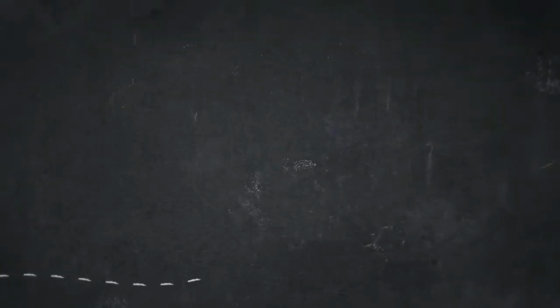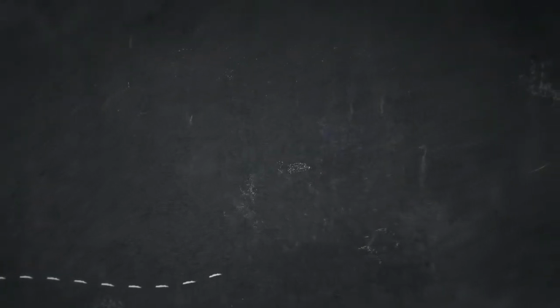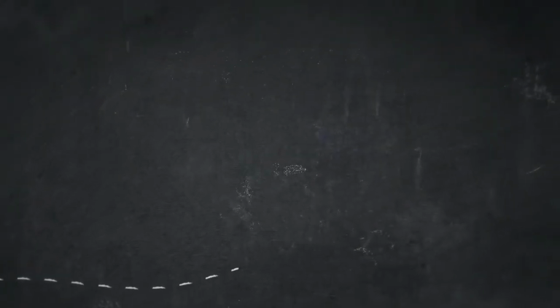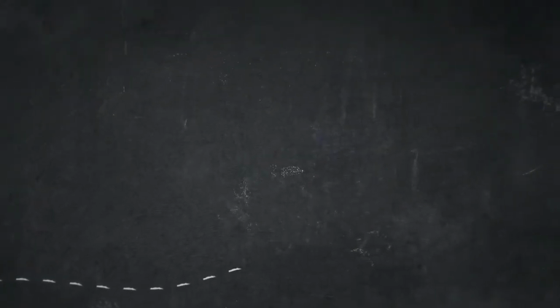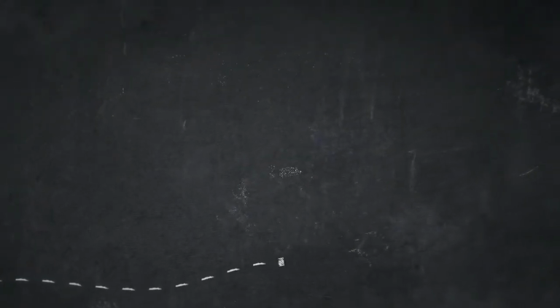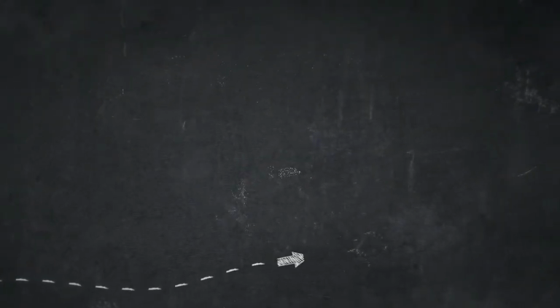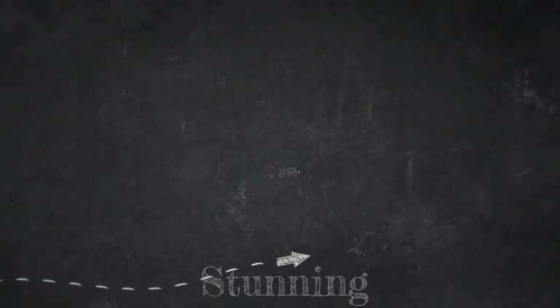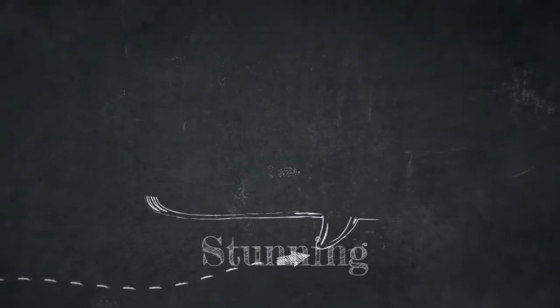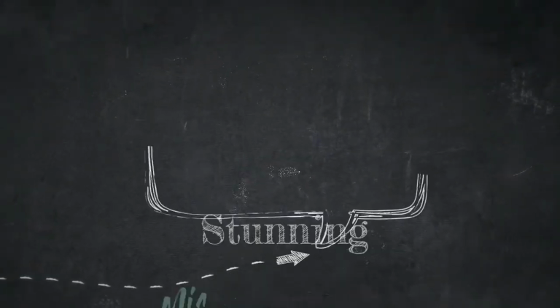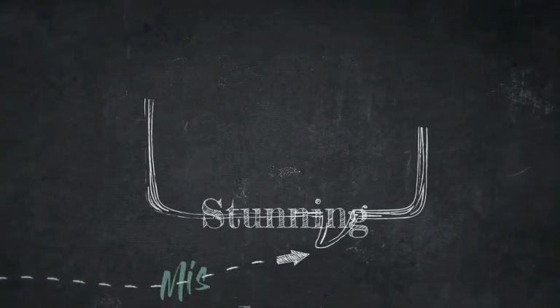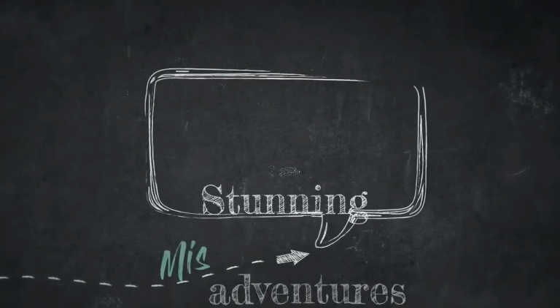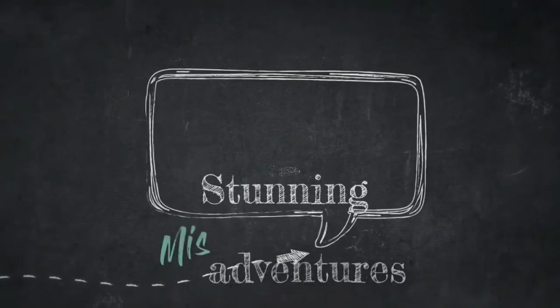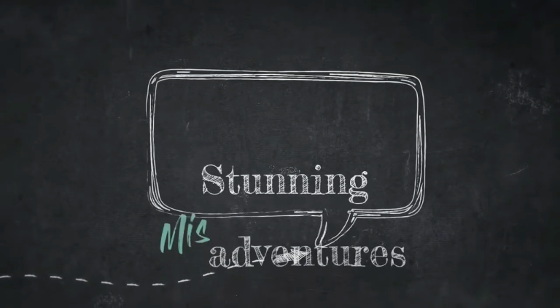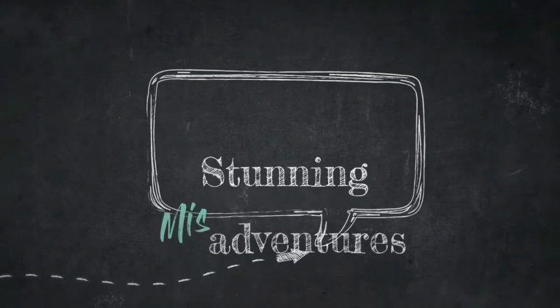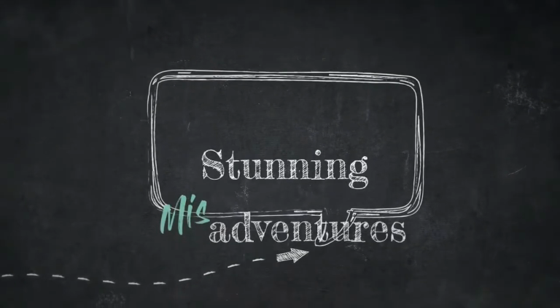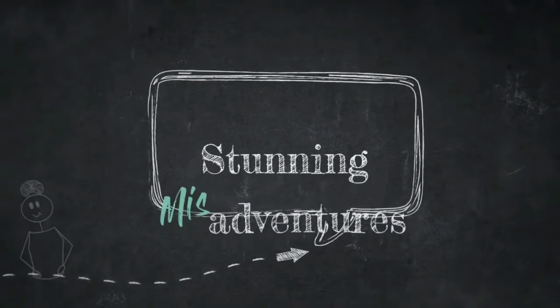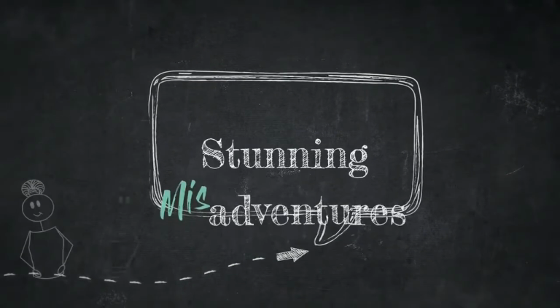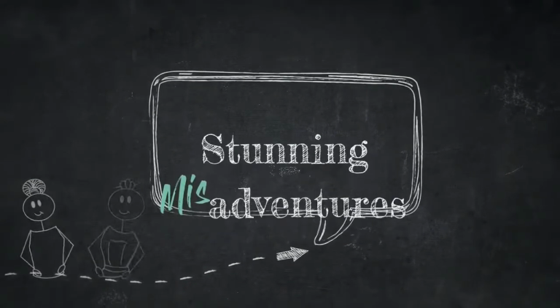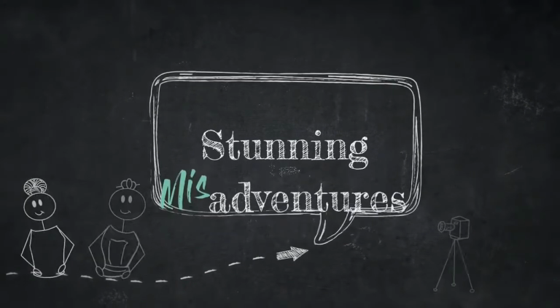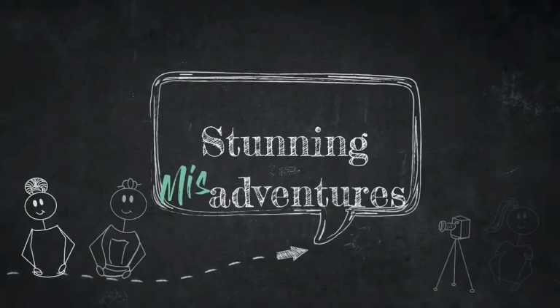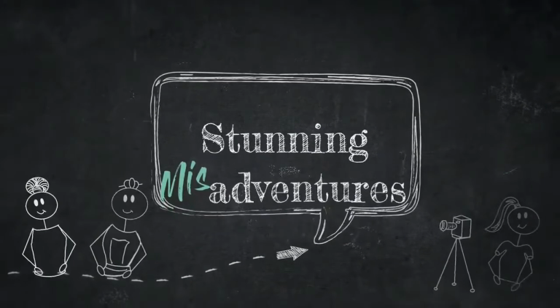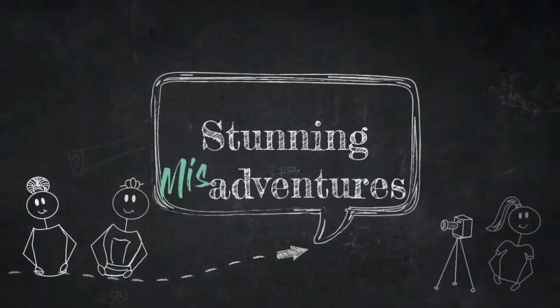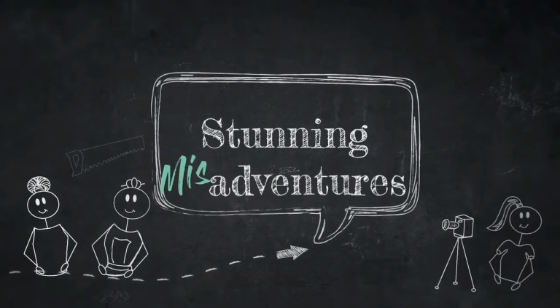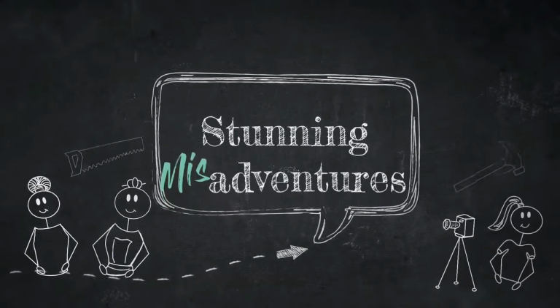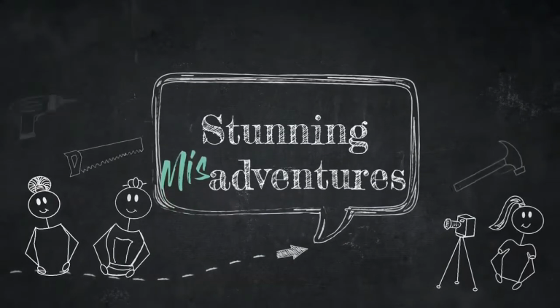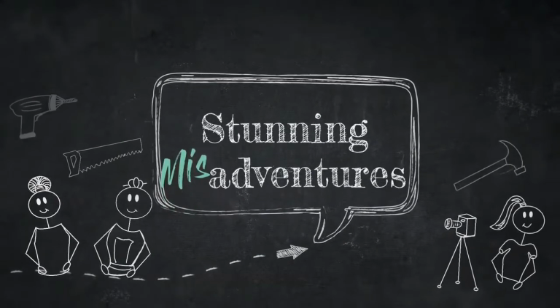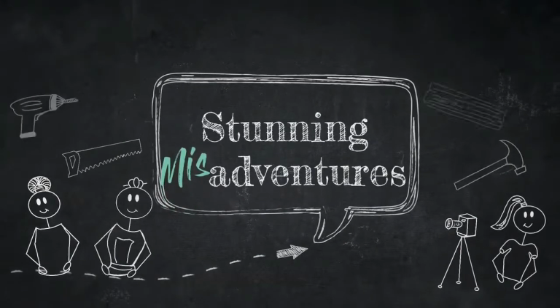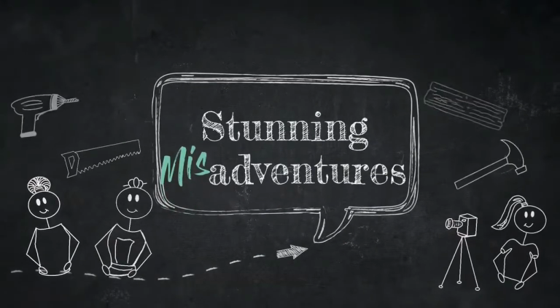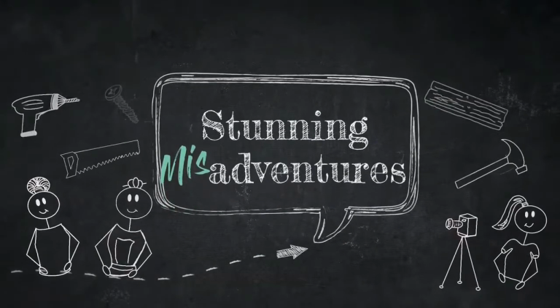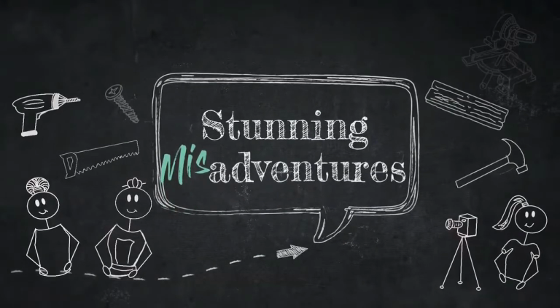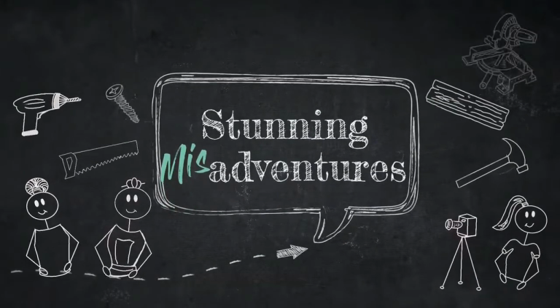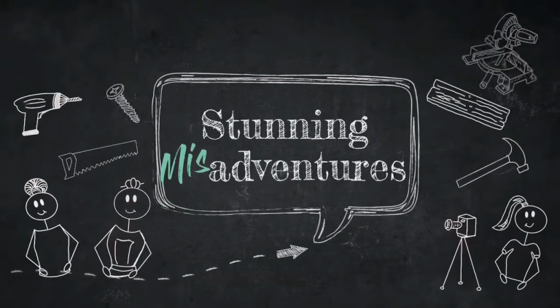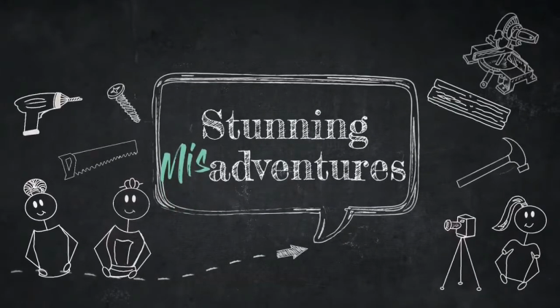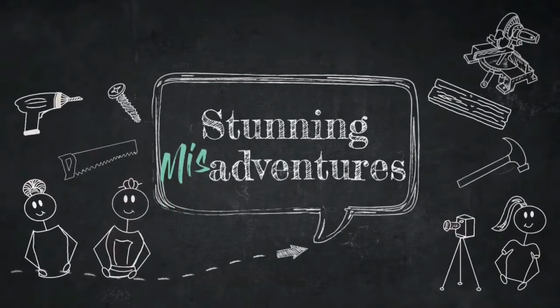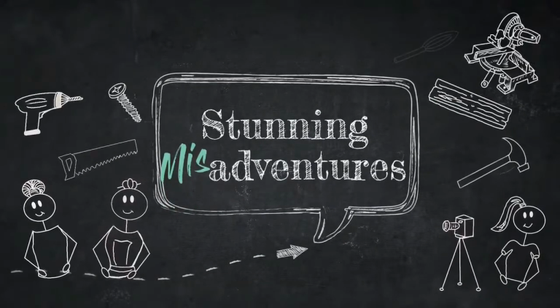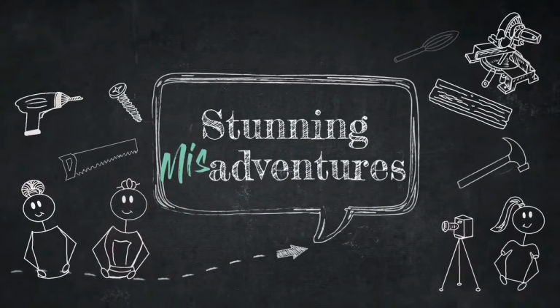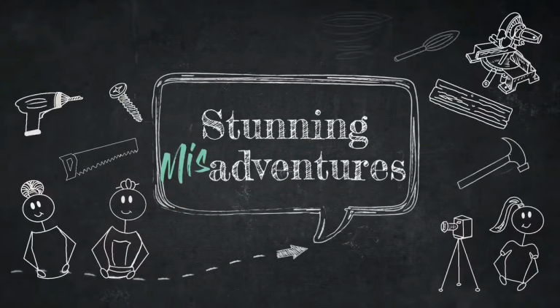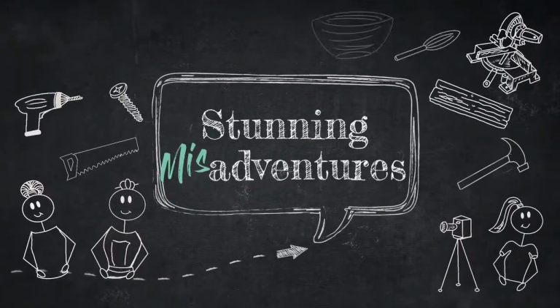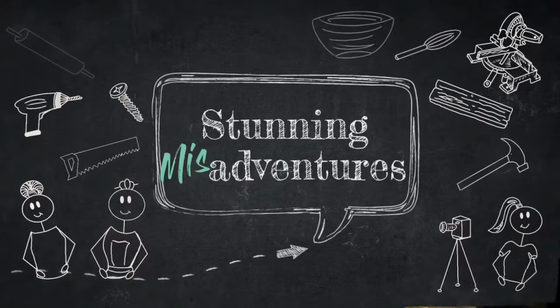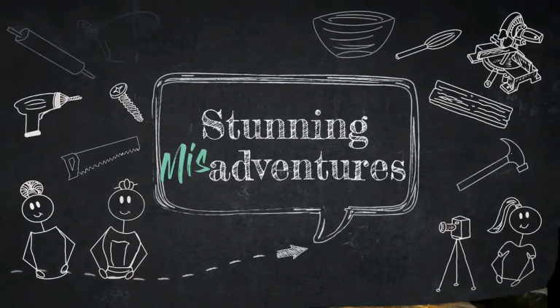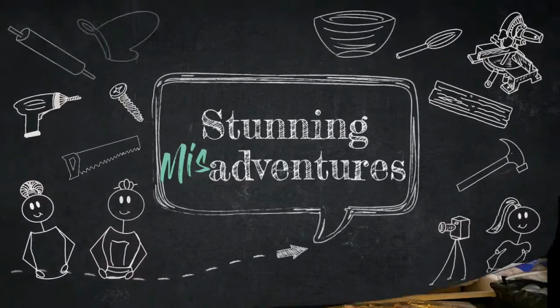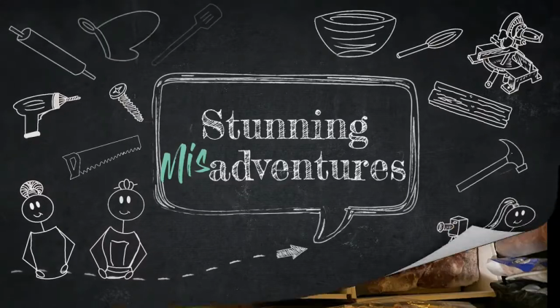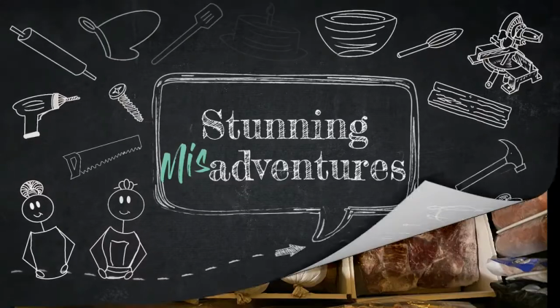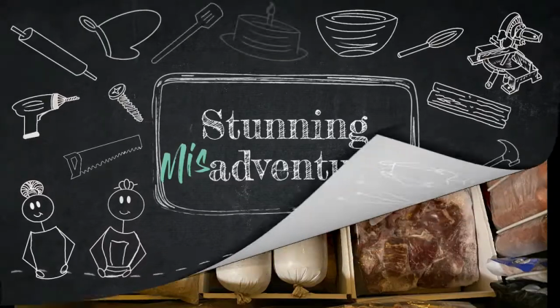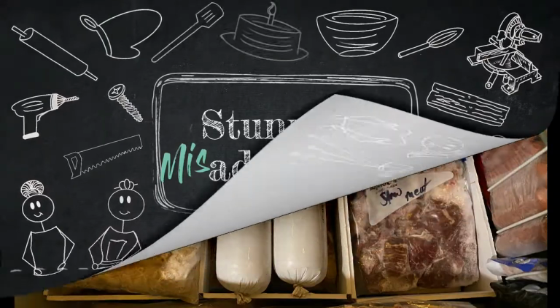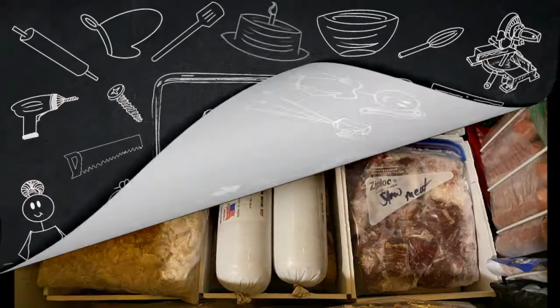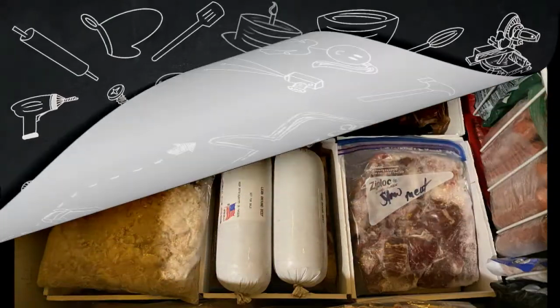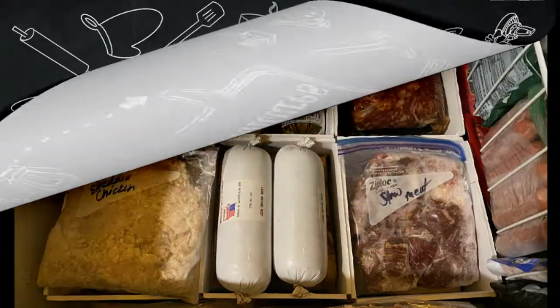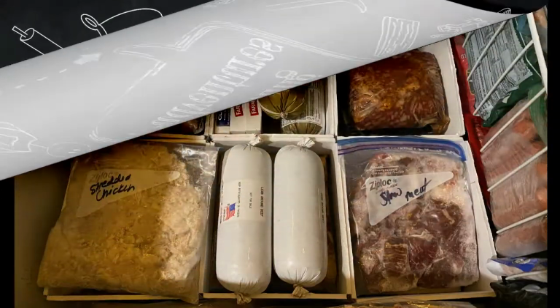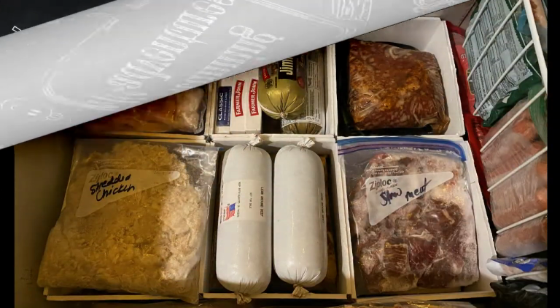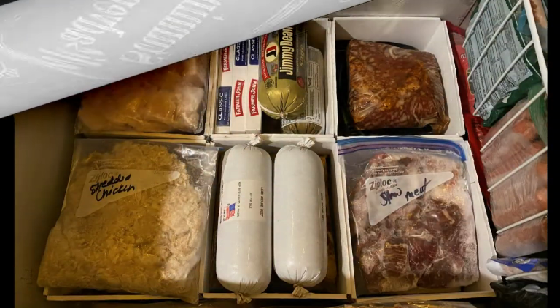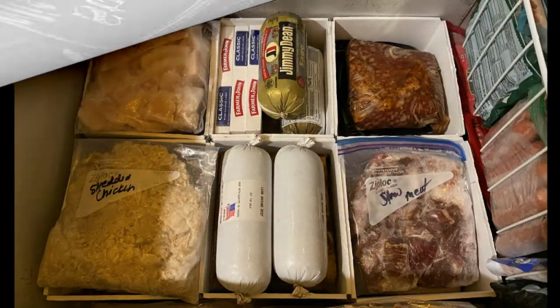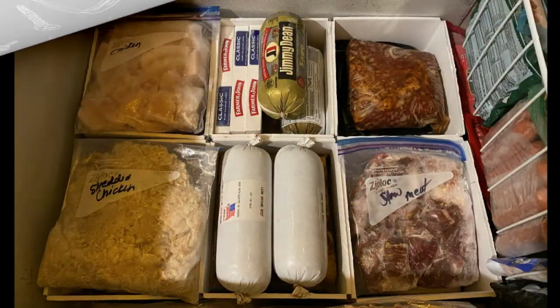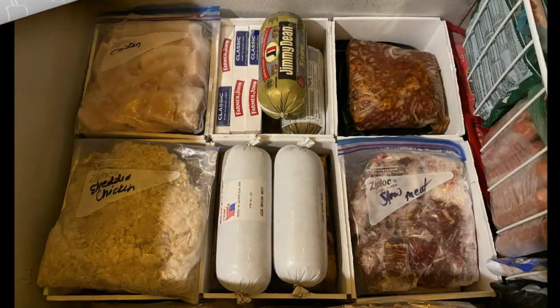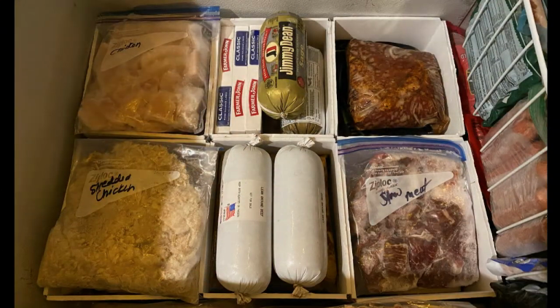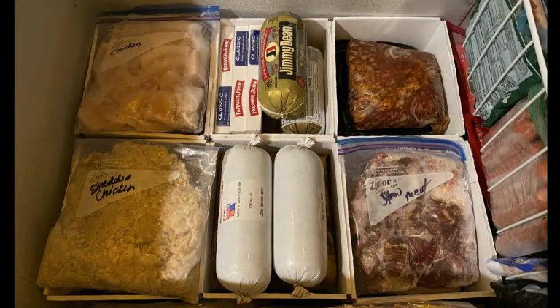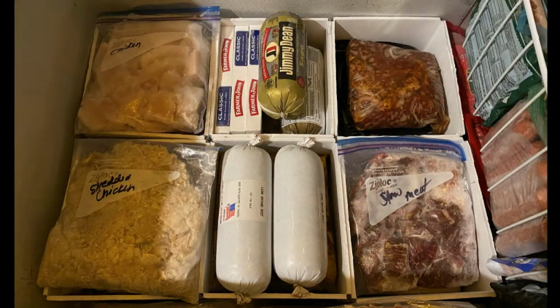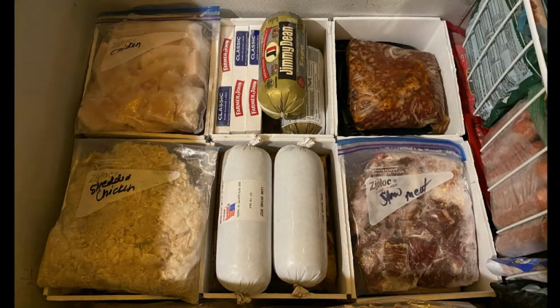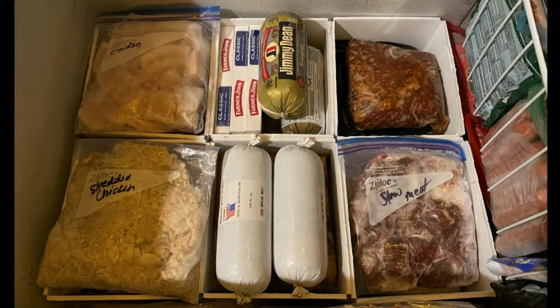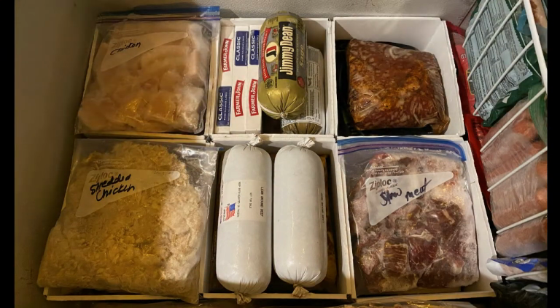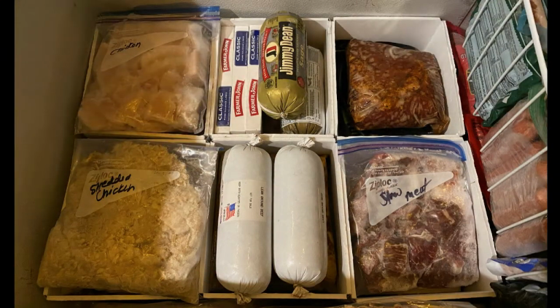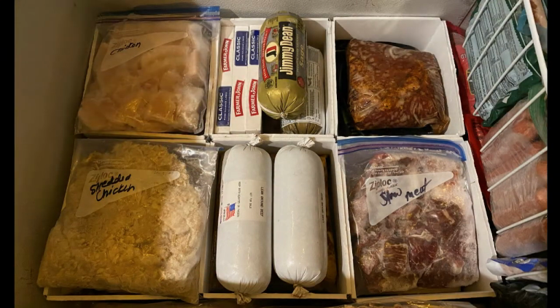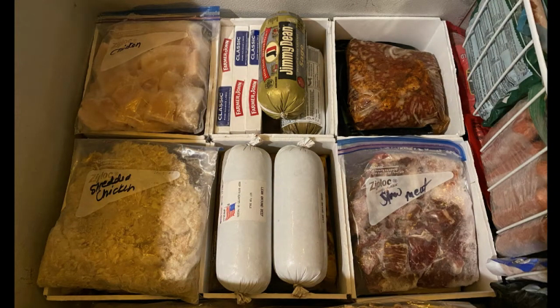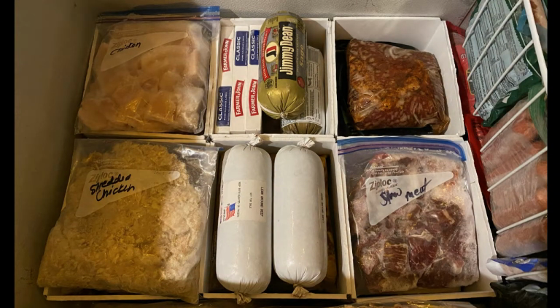Hello Studying Fan, Michelle here. I'm so glad you stopped by our channel. Today we have an organizational video for you and we hope it inspires you.